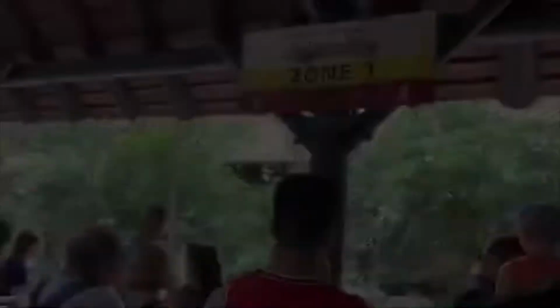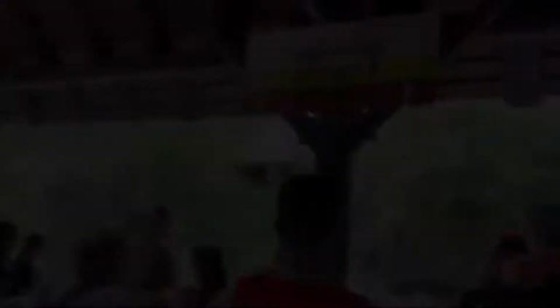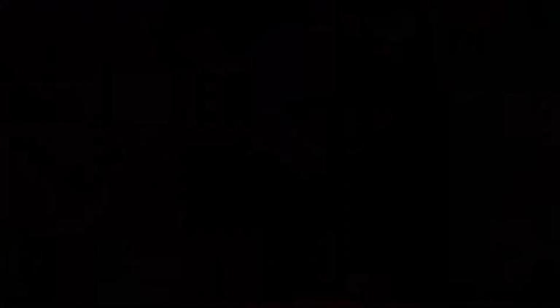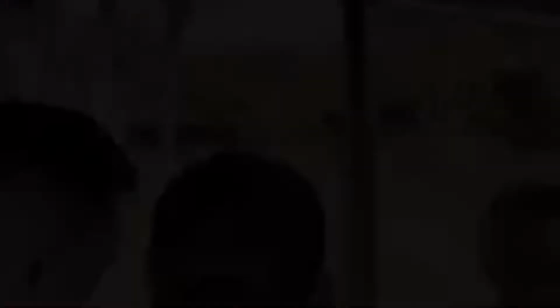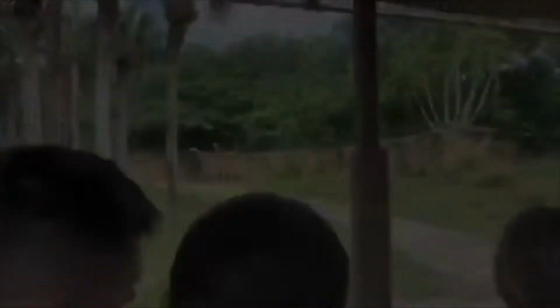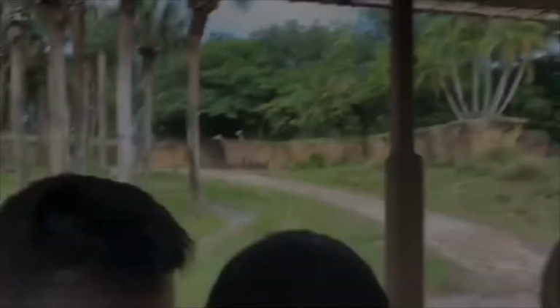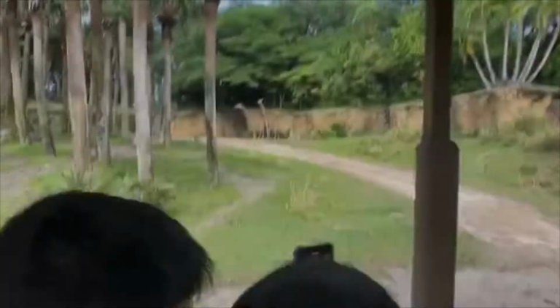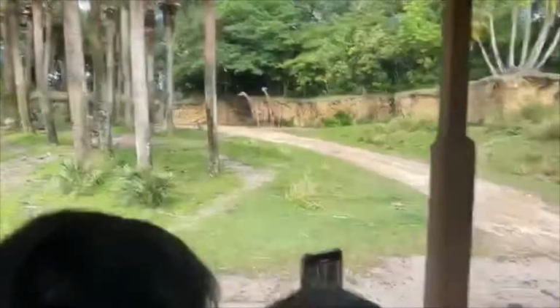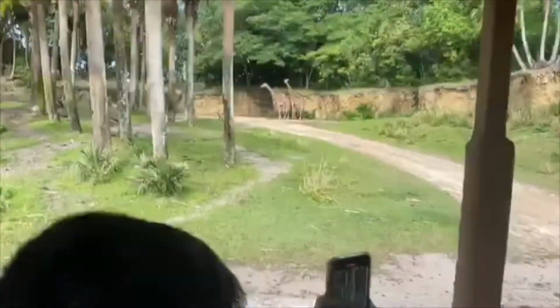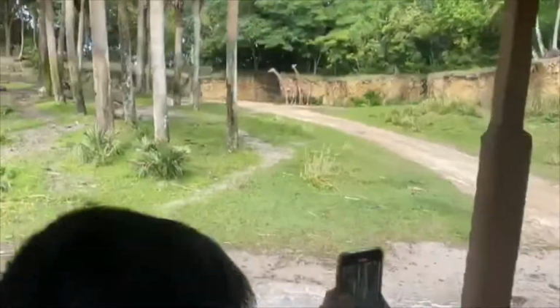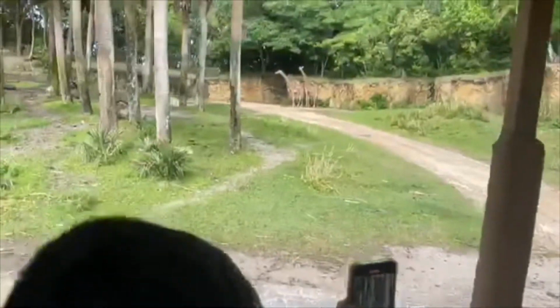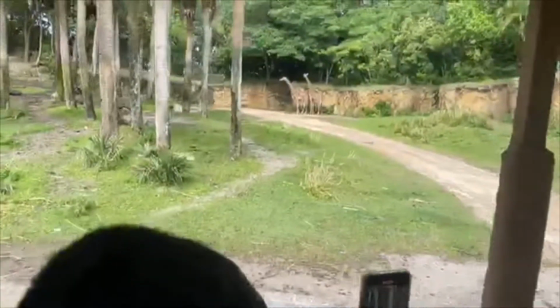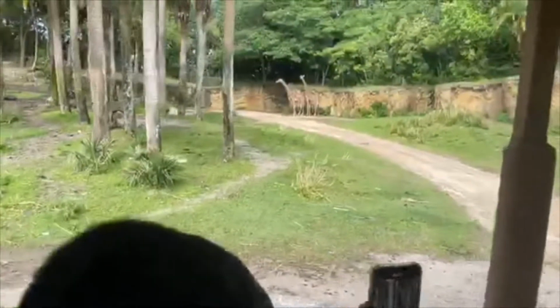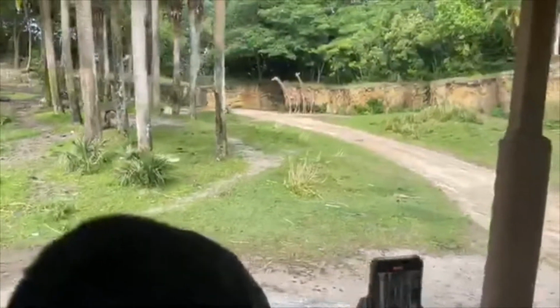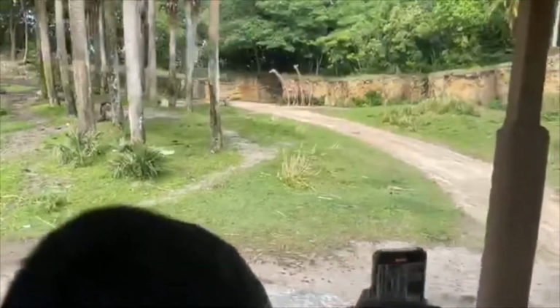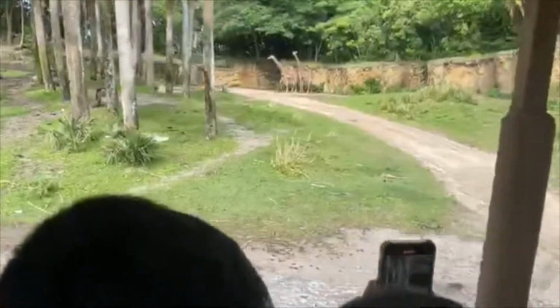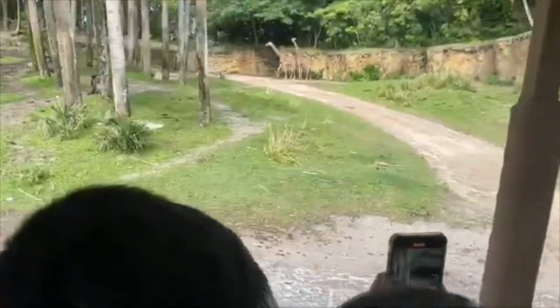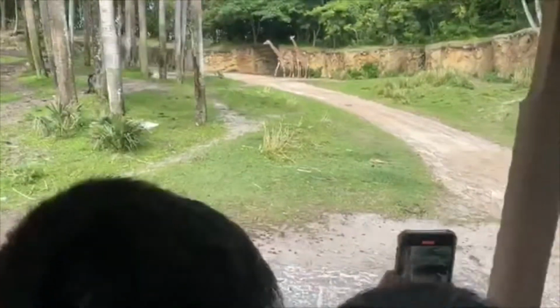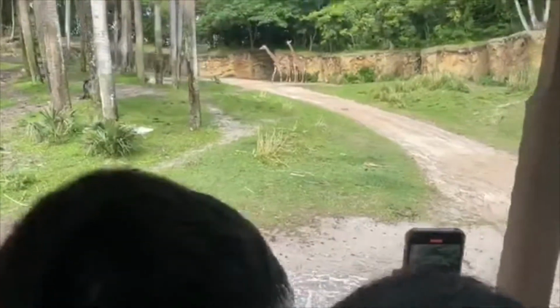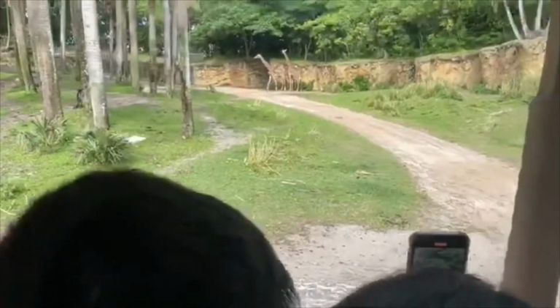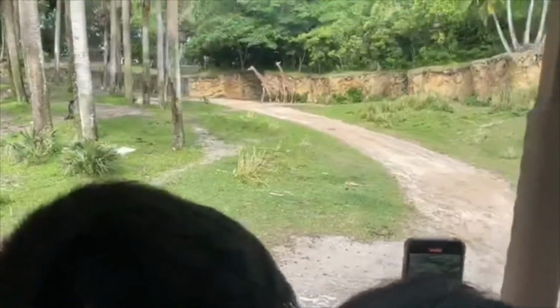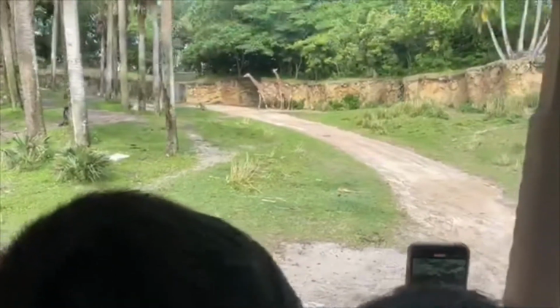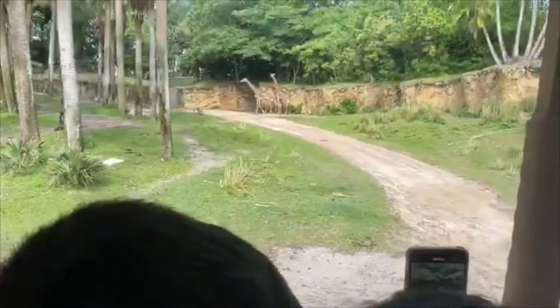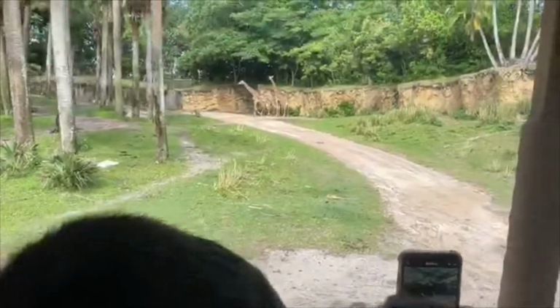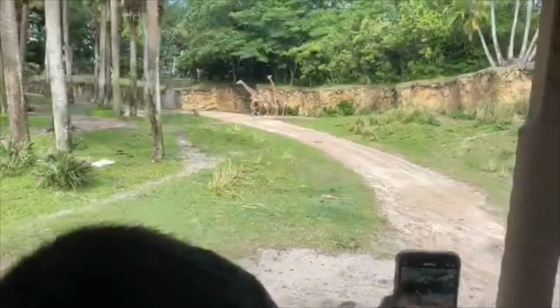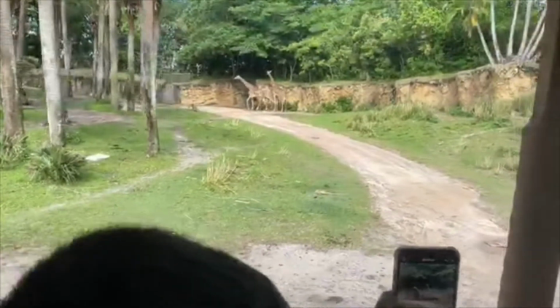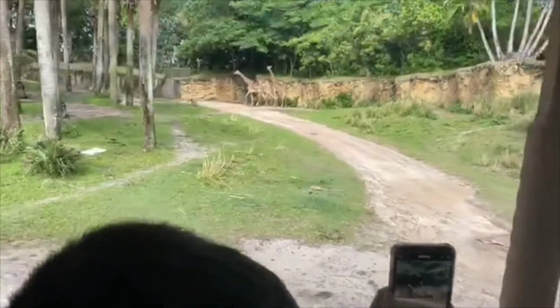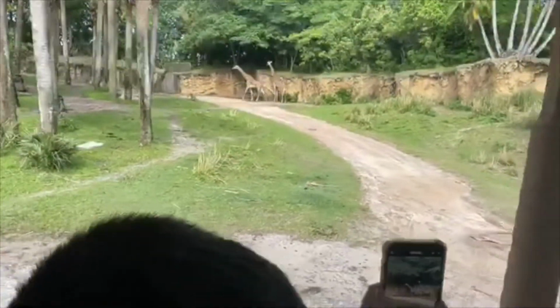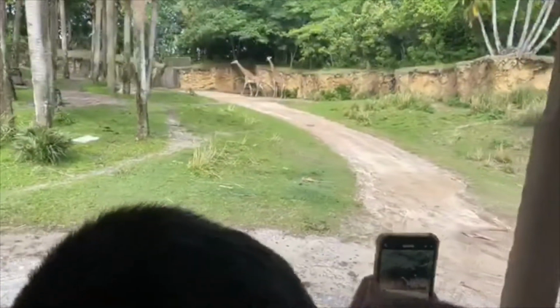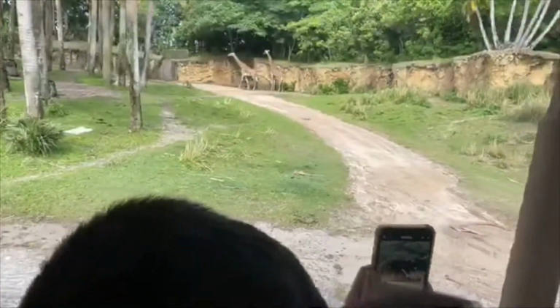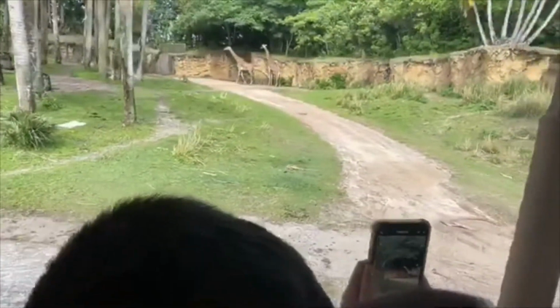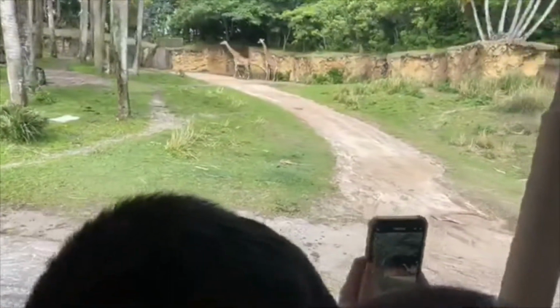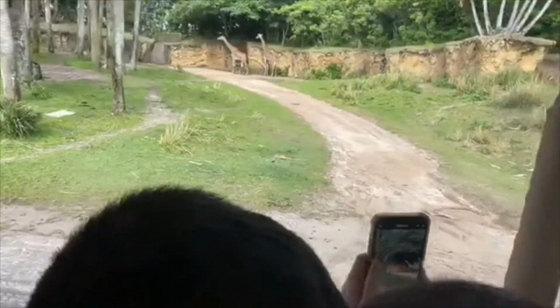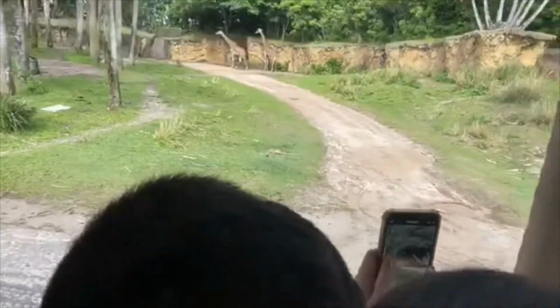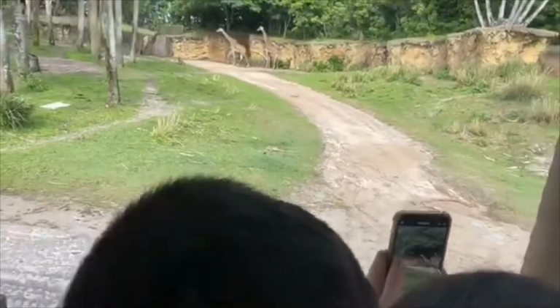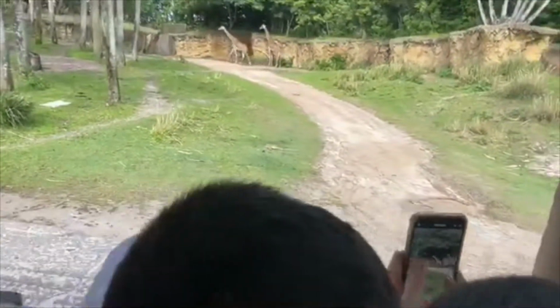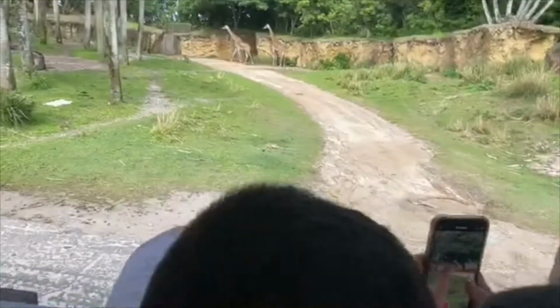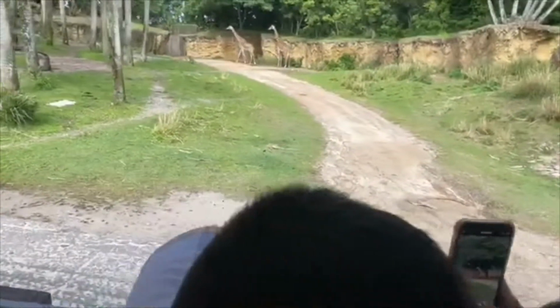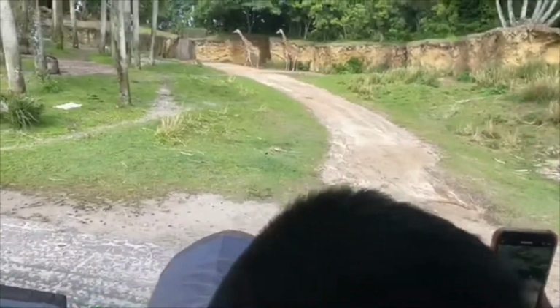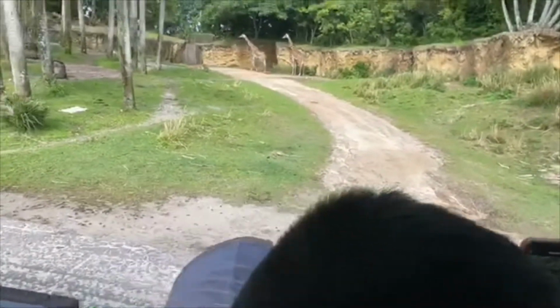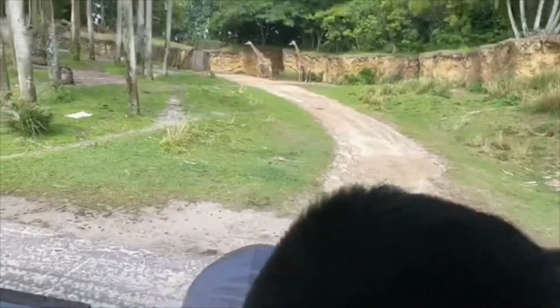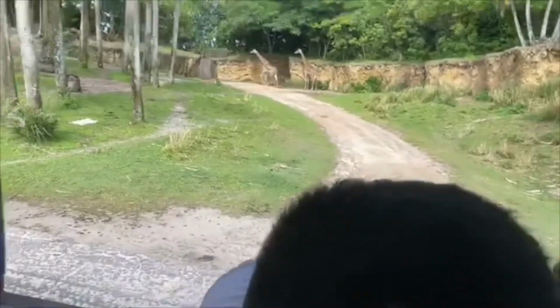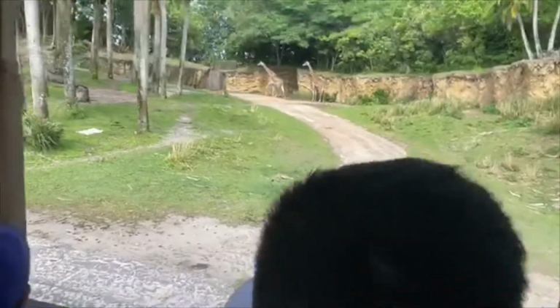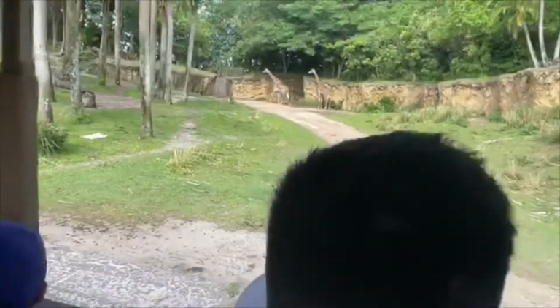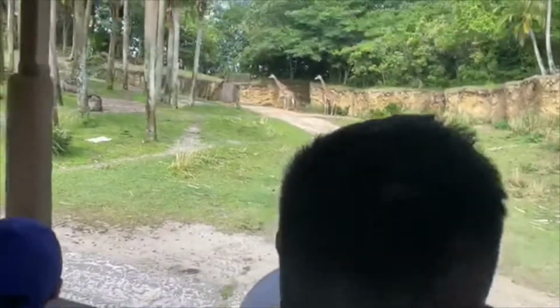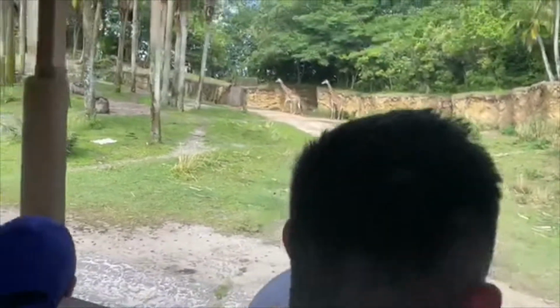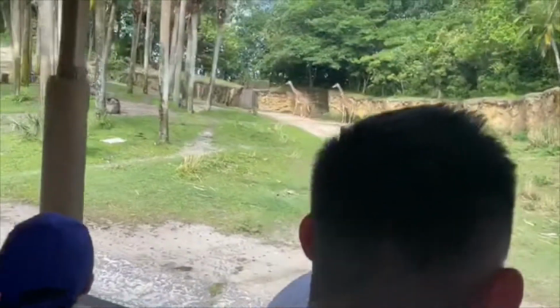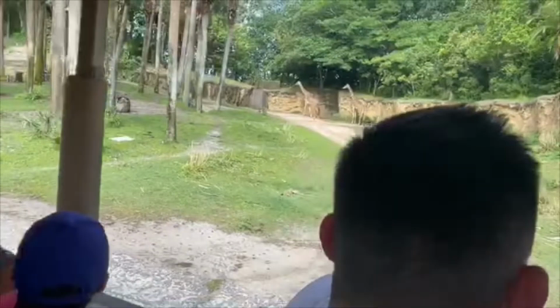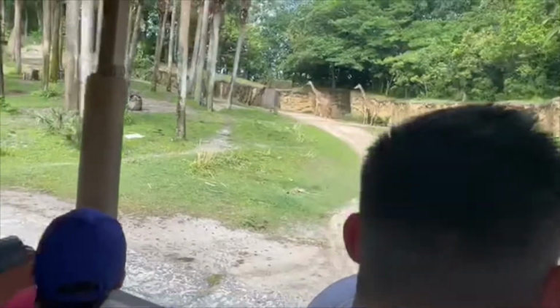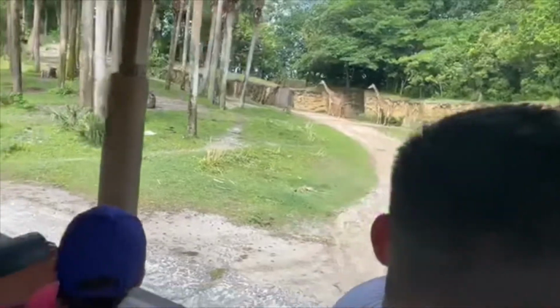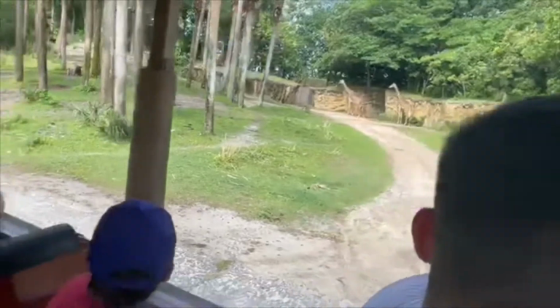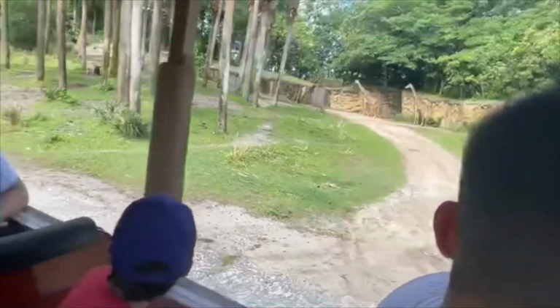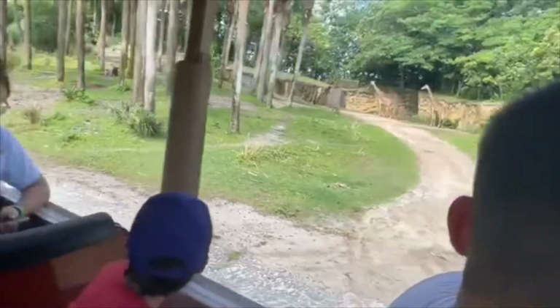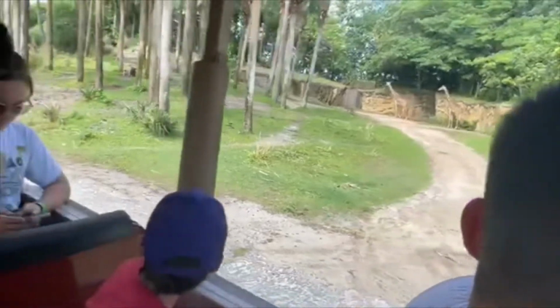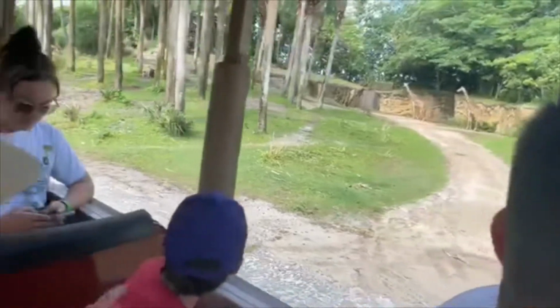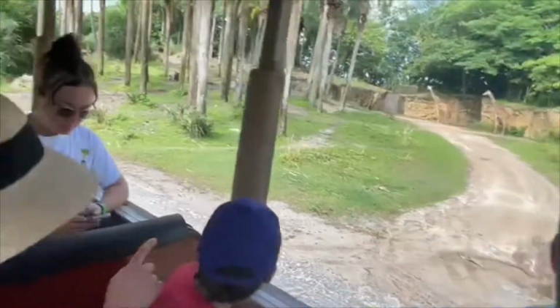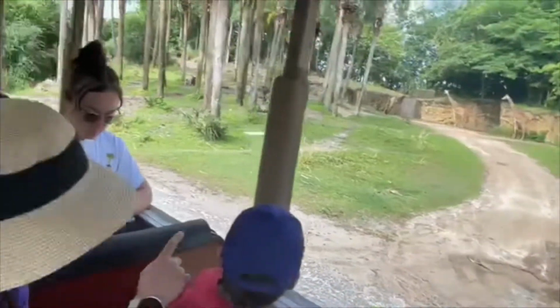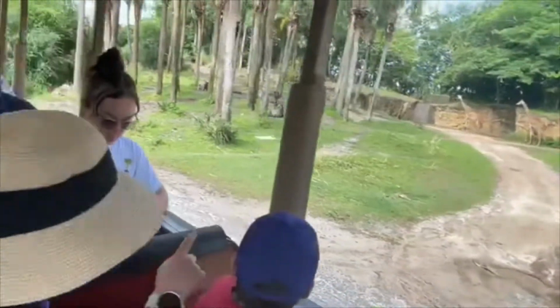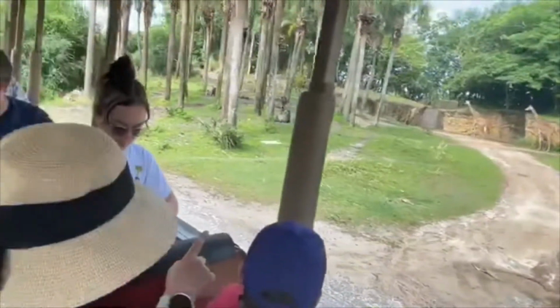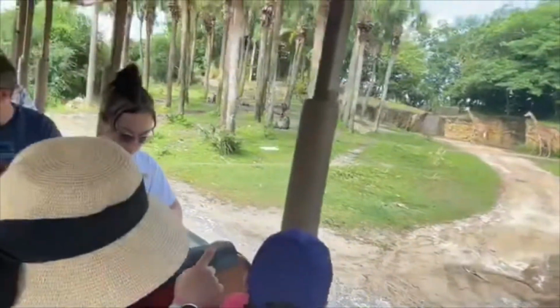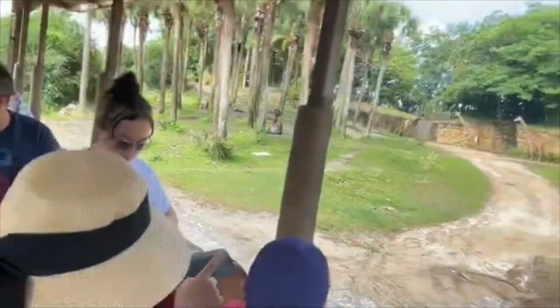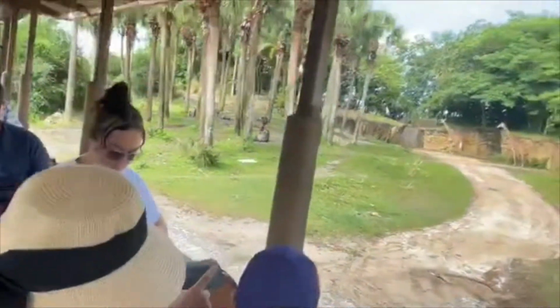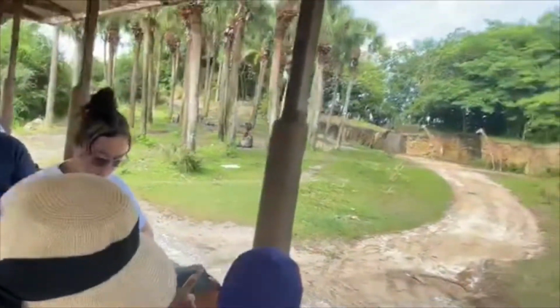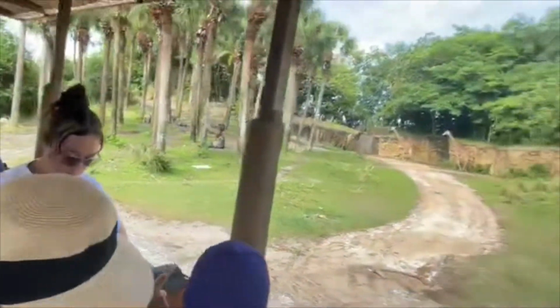You can actually see a wildebeest migration from space. It's really cool. I think those wildebeest look so much...